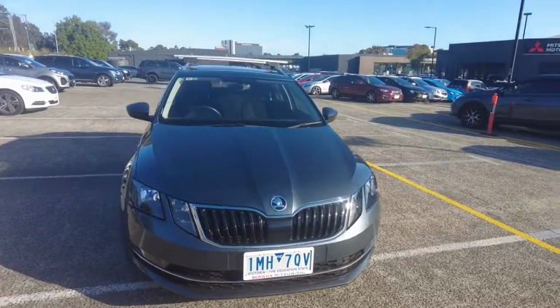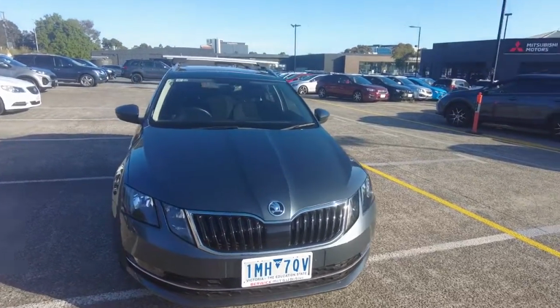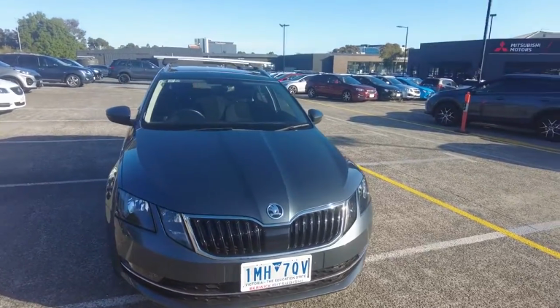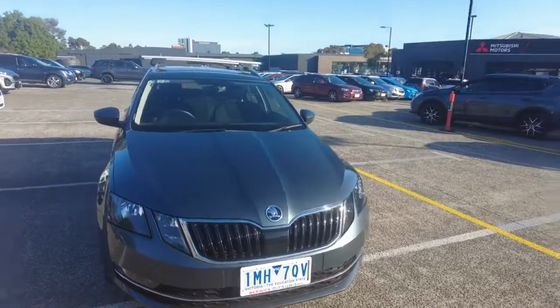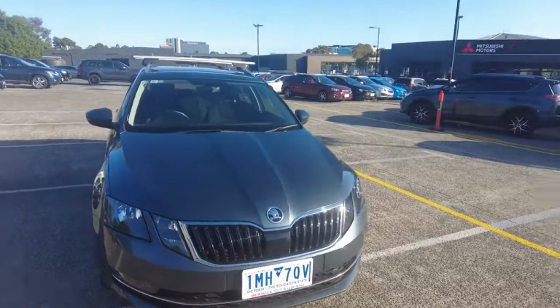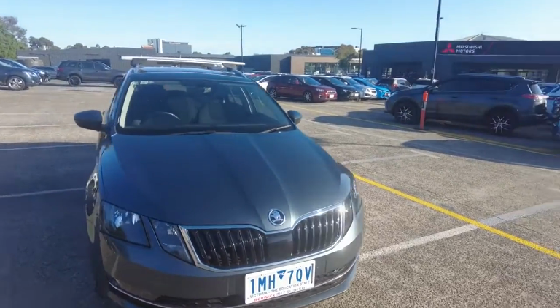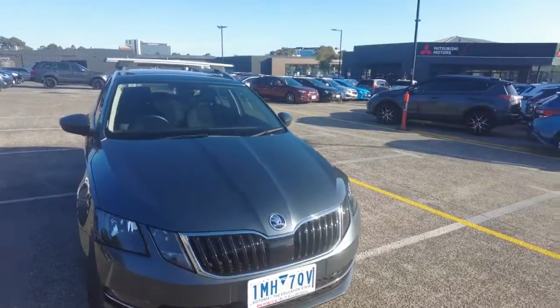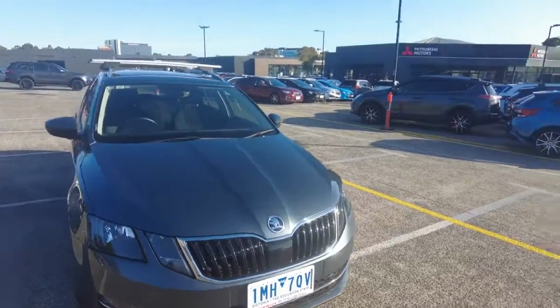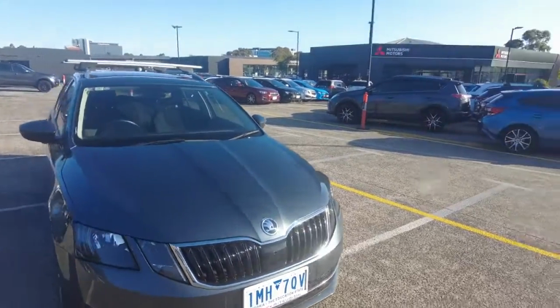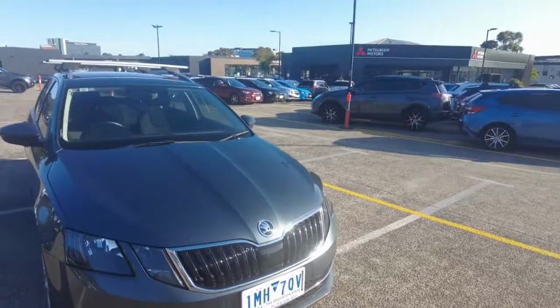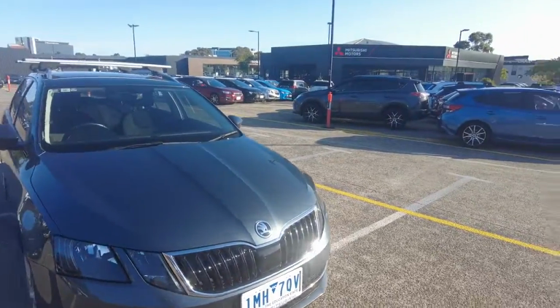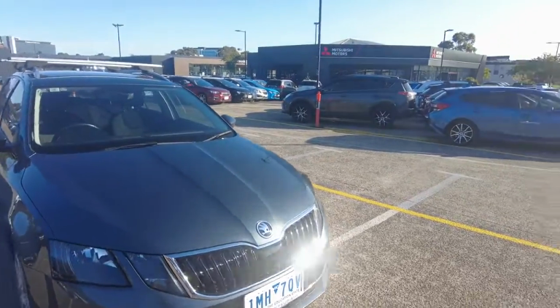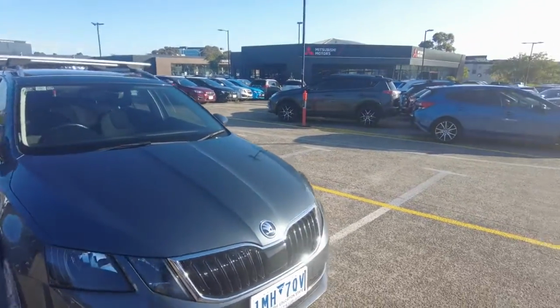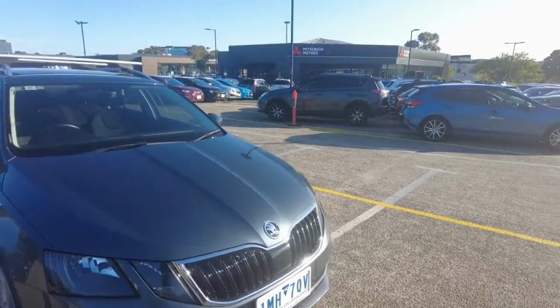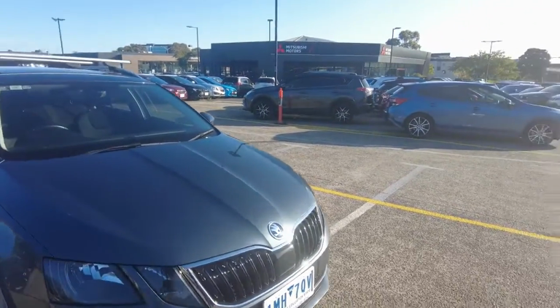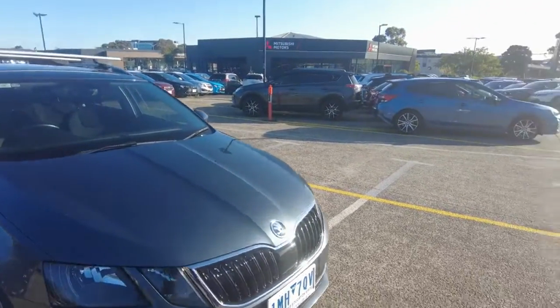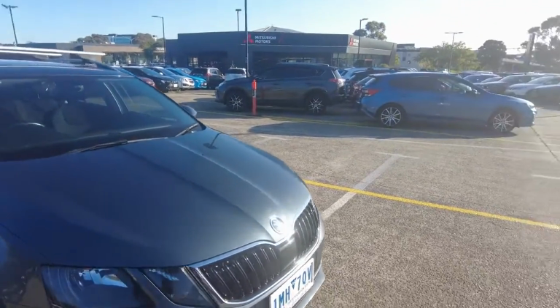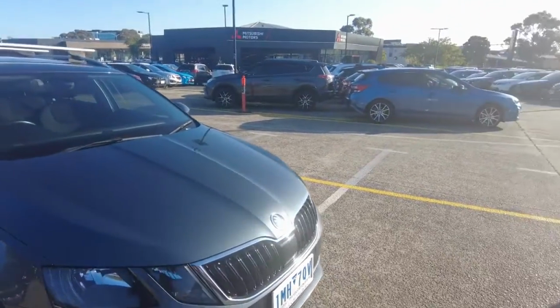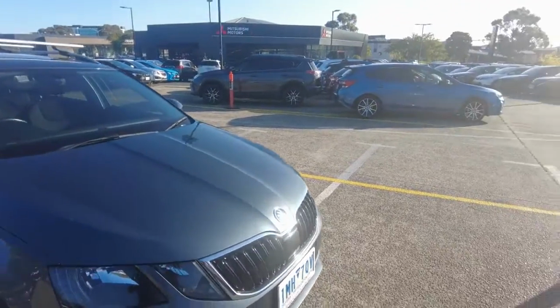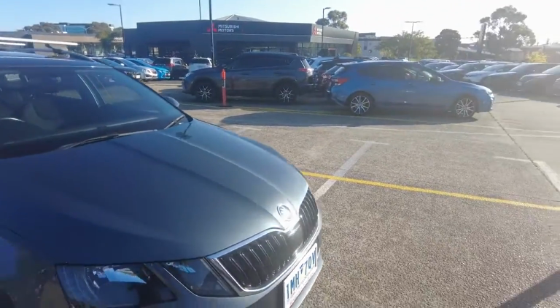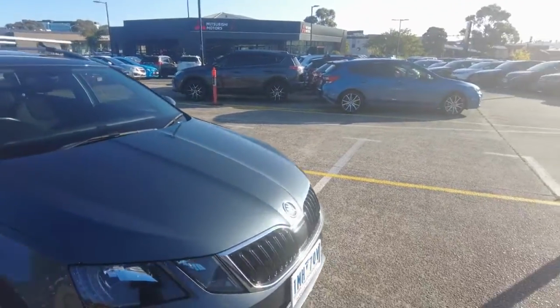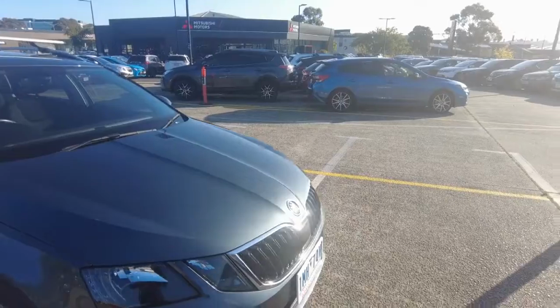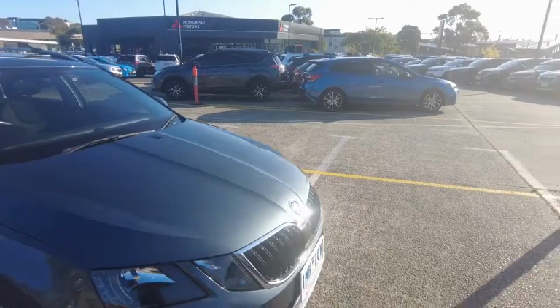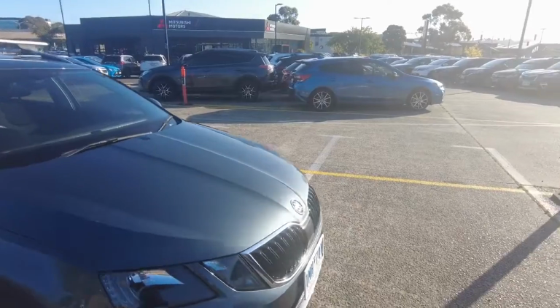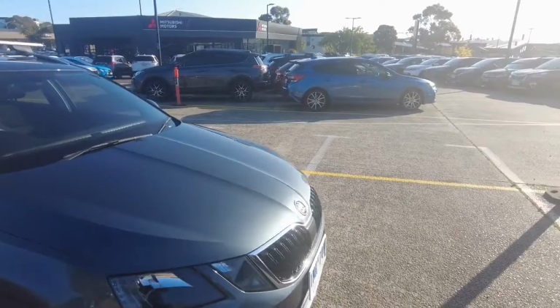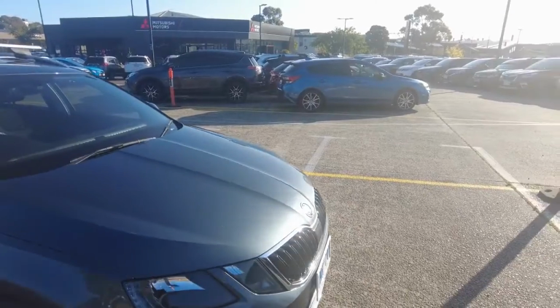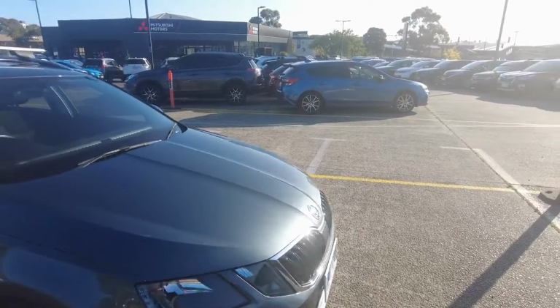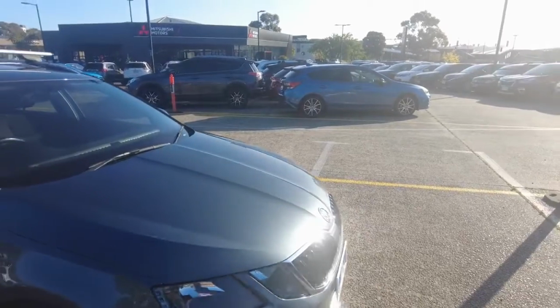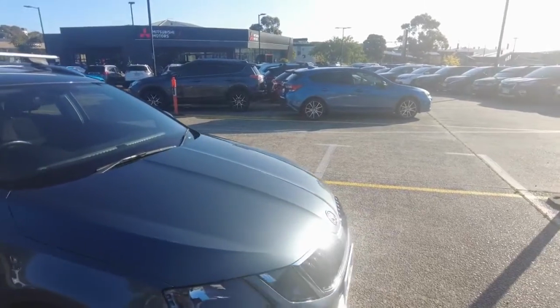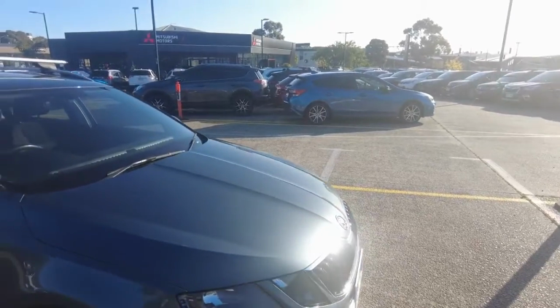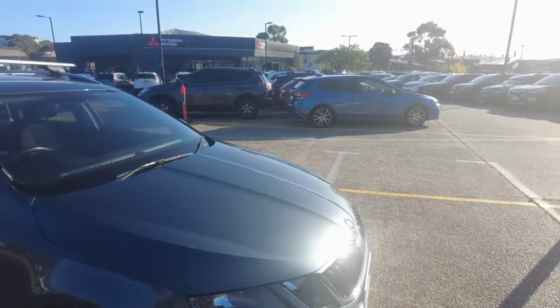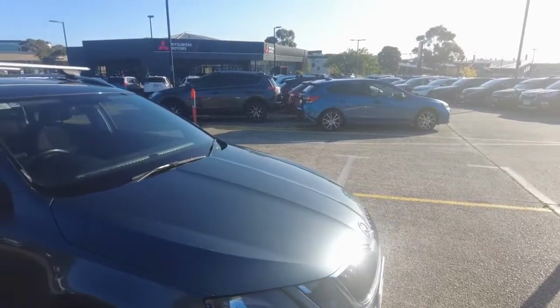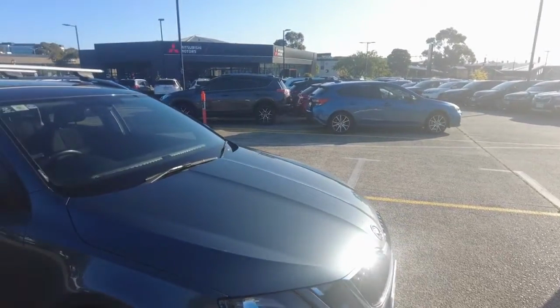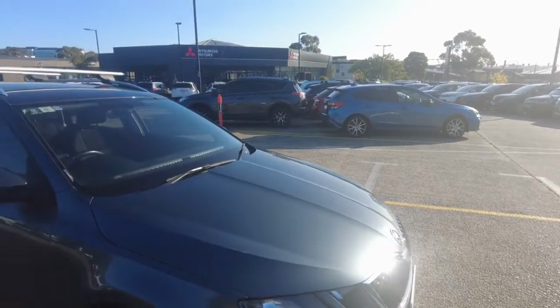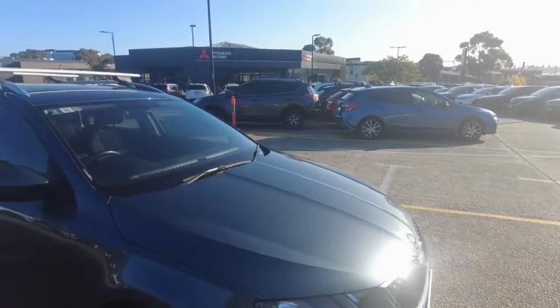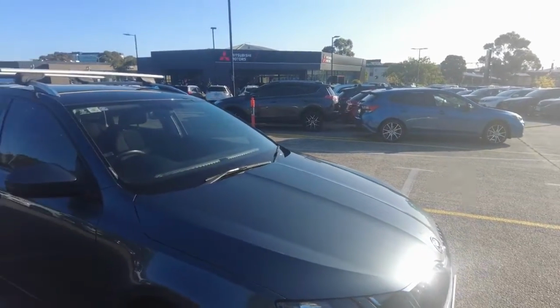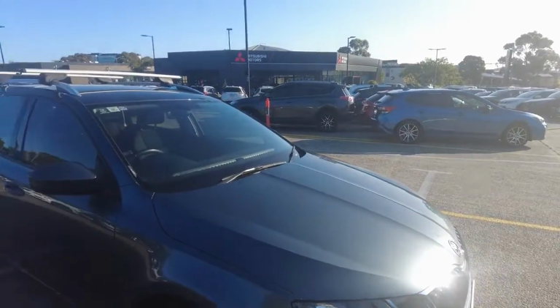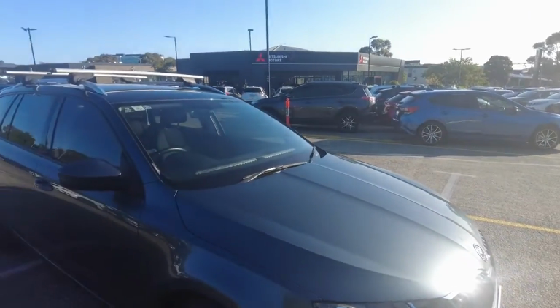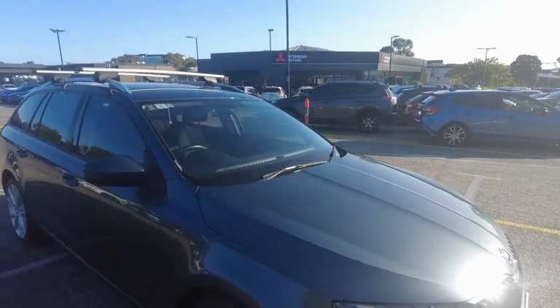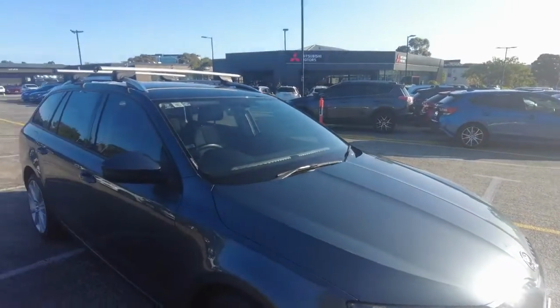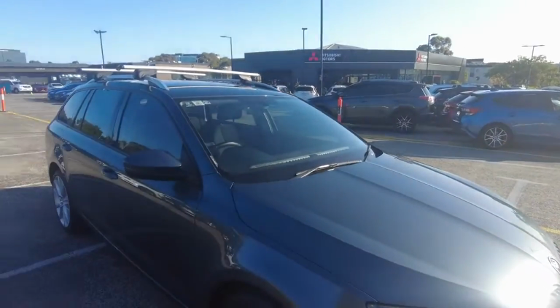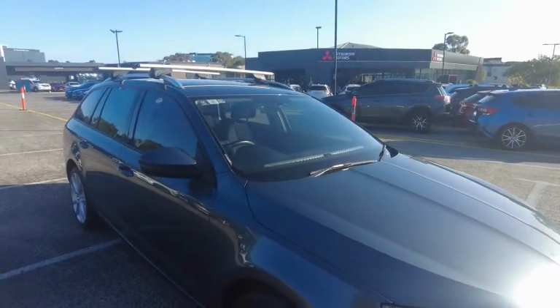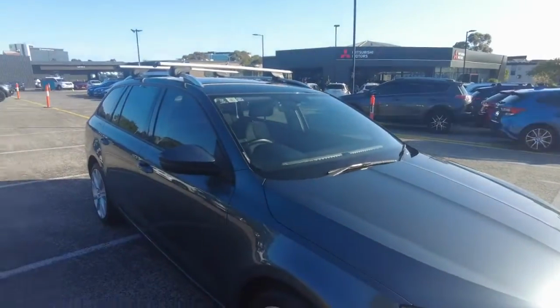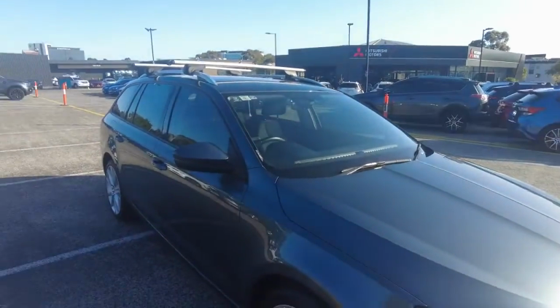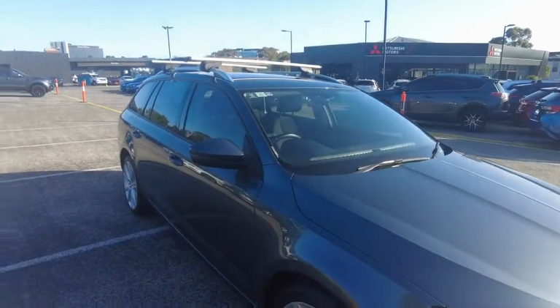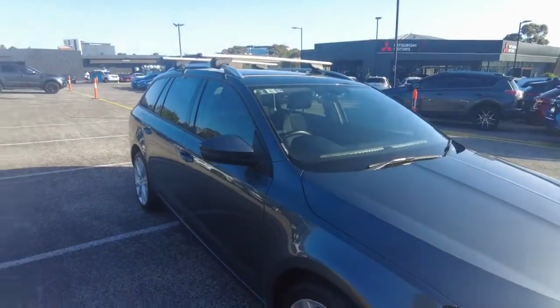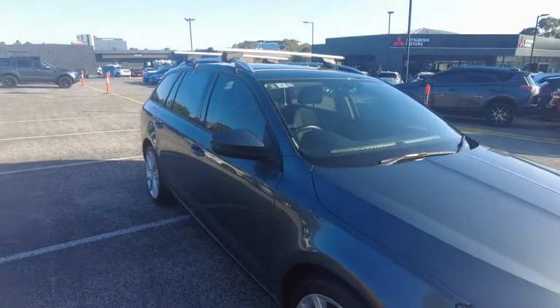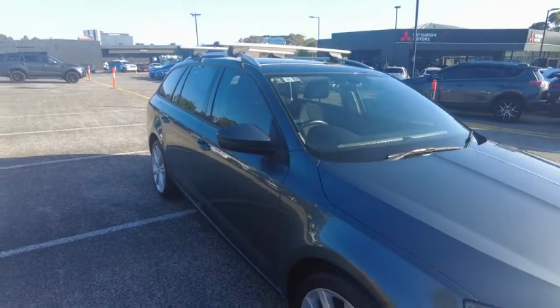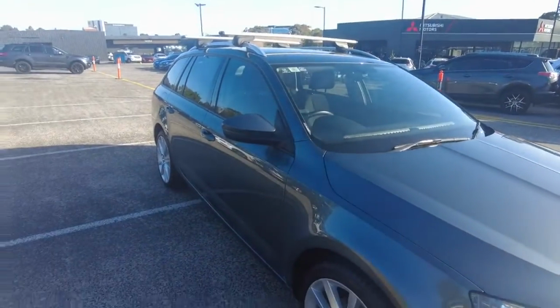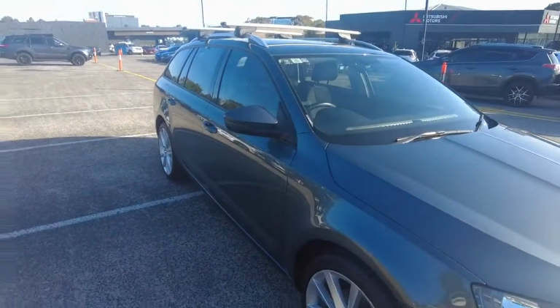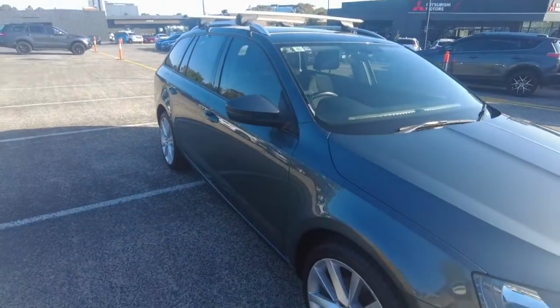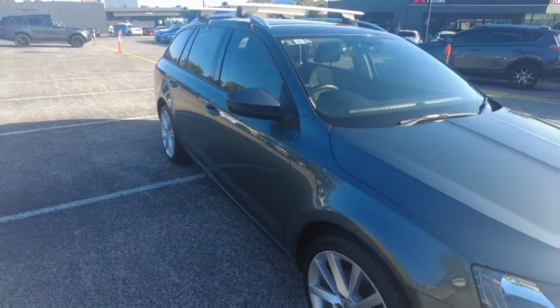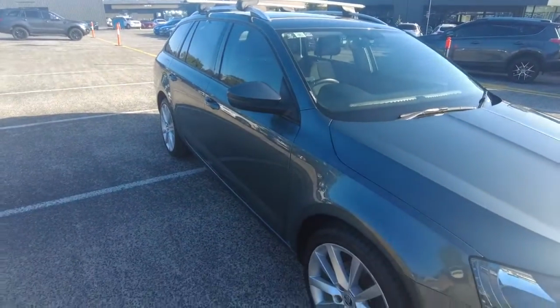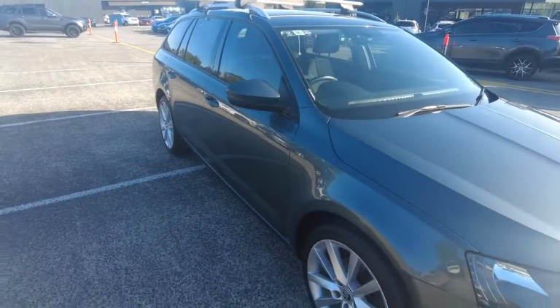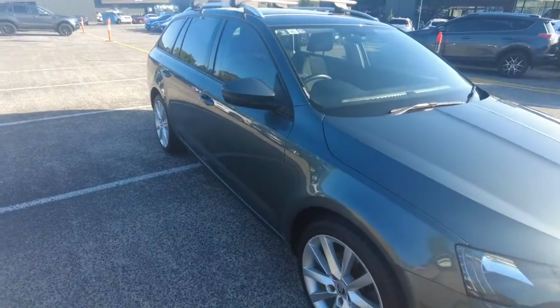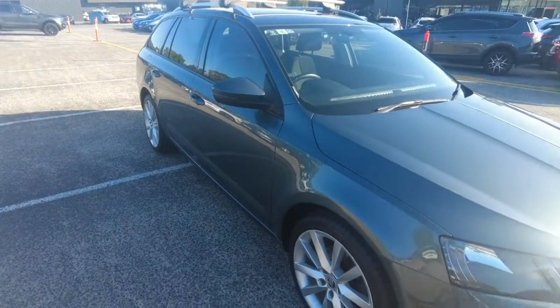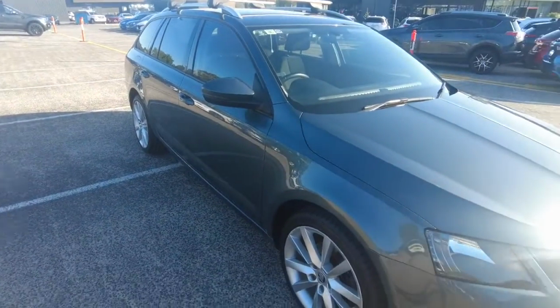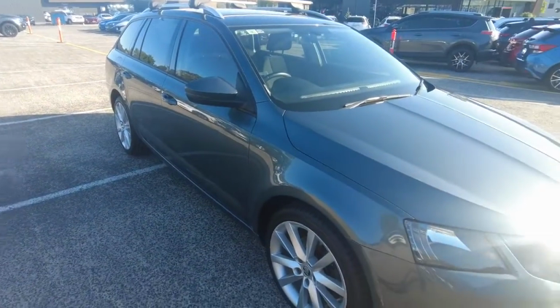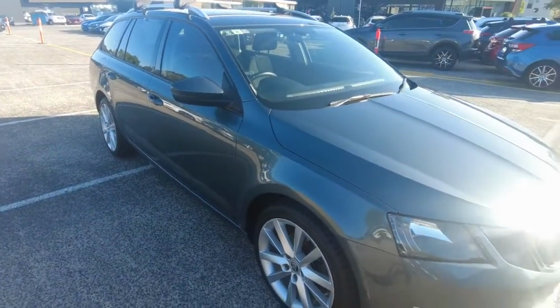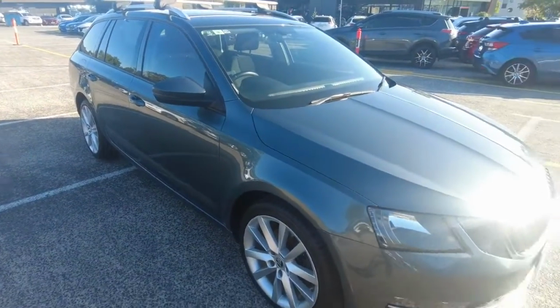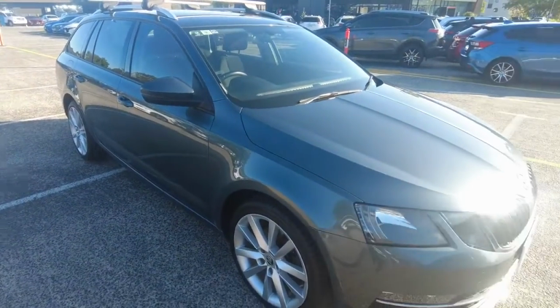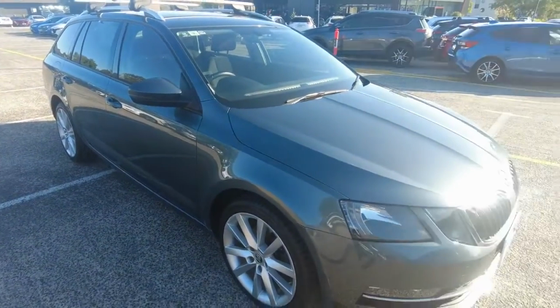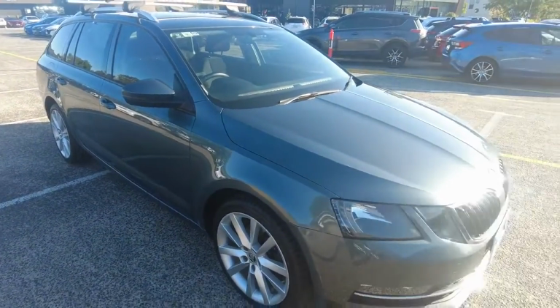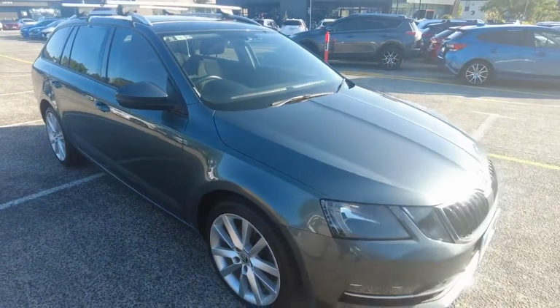This car has been painted in quartz grey. The colour looks absolutely unreal in the sun — something you might consider protecting.